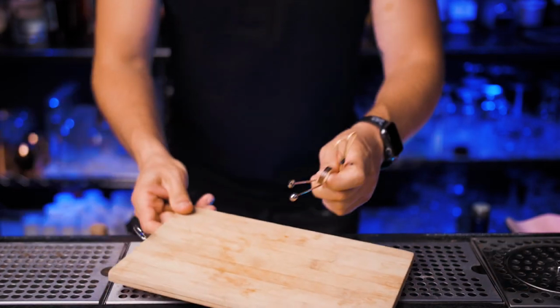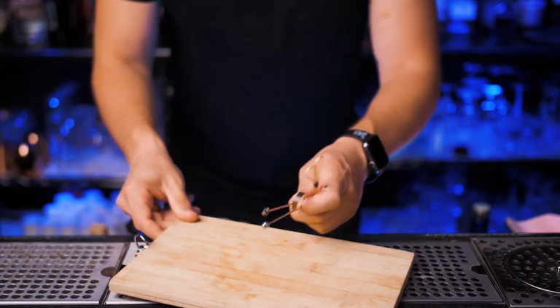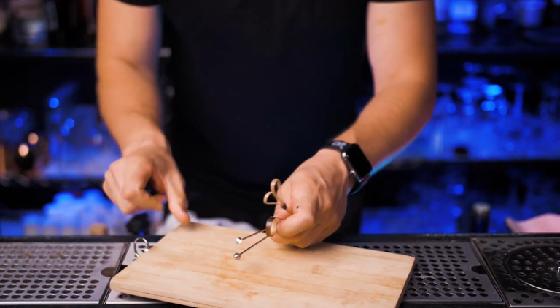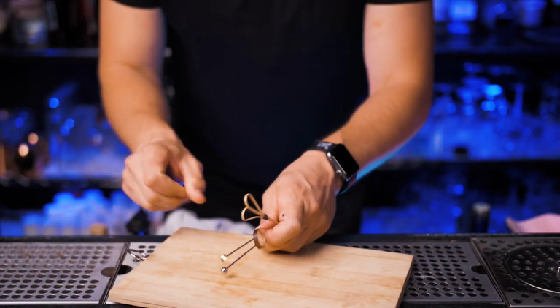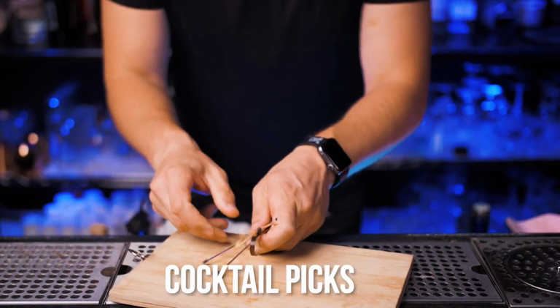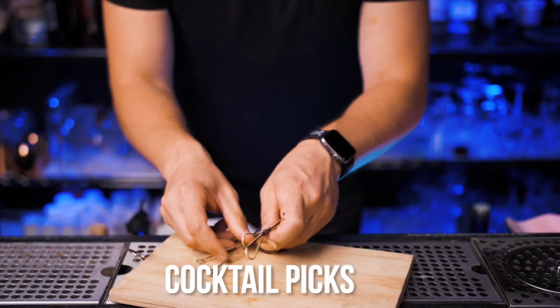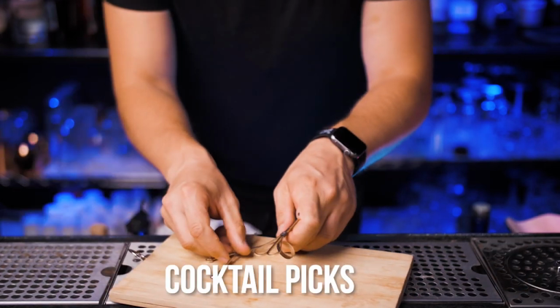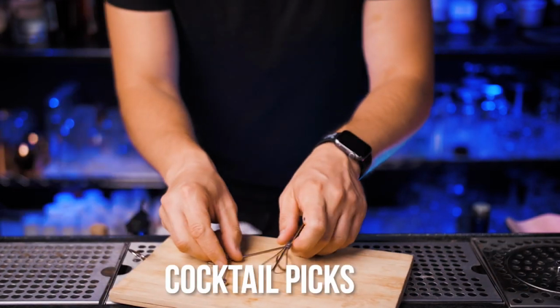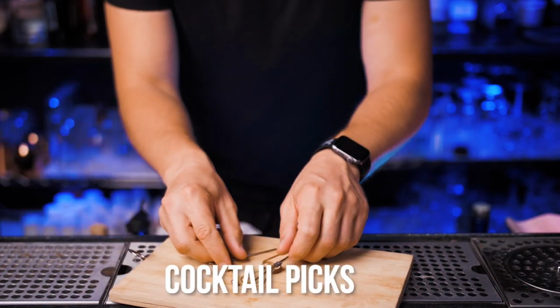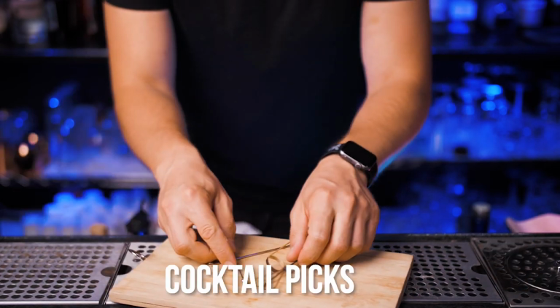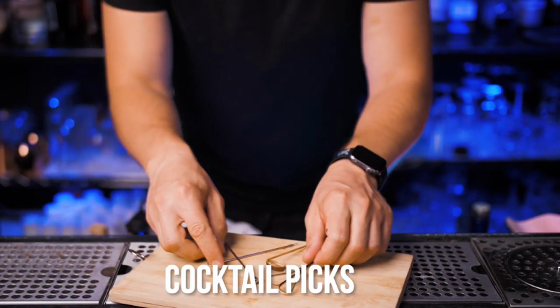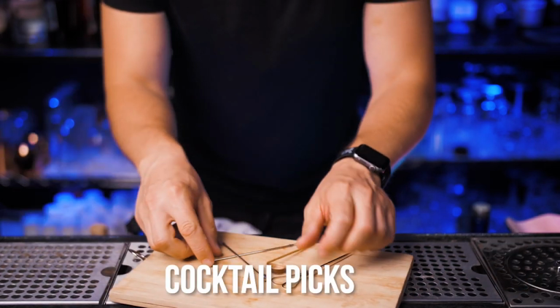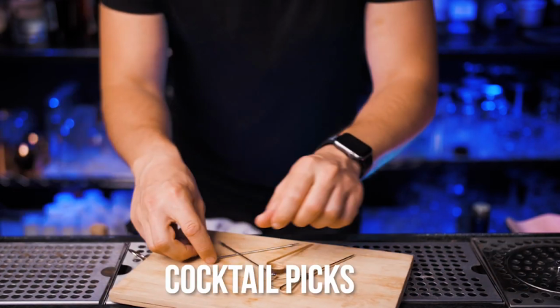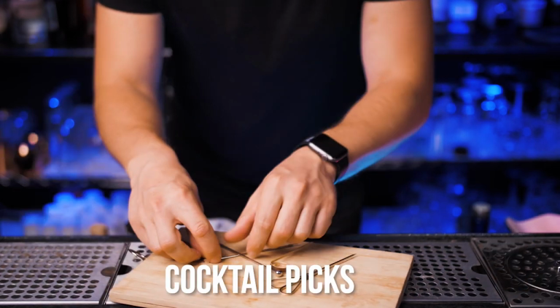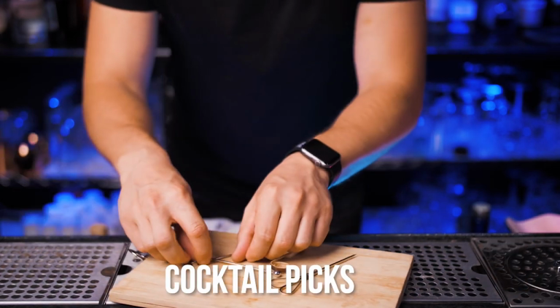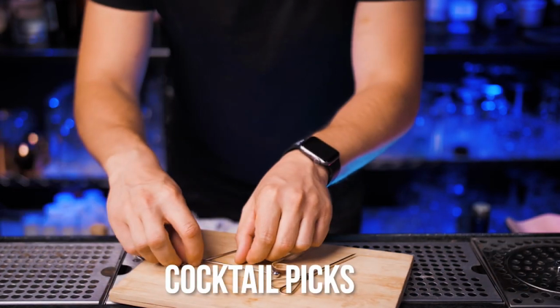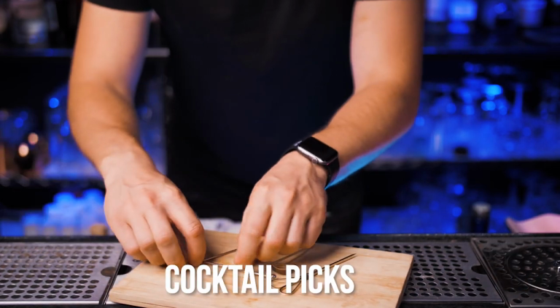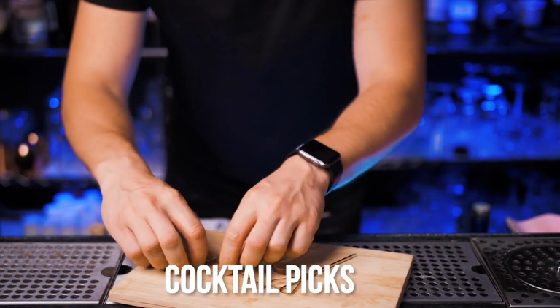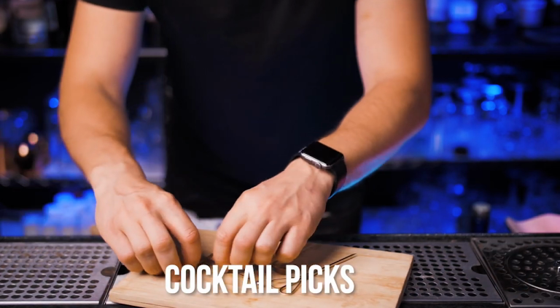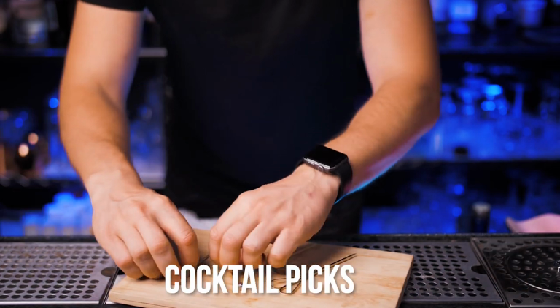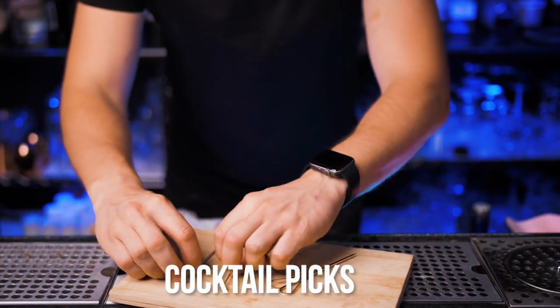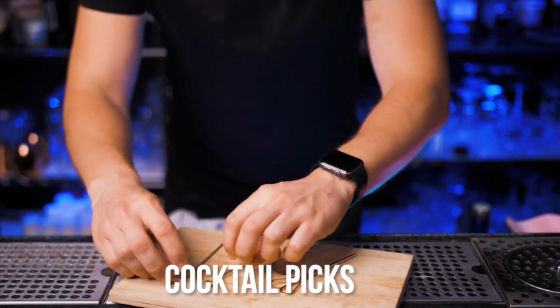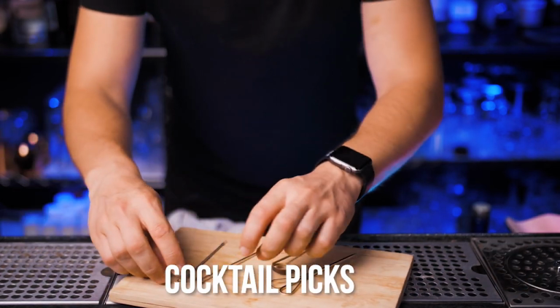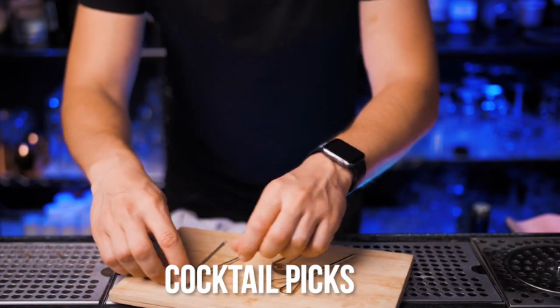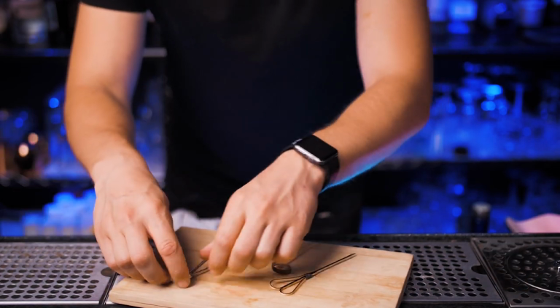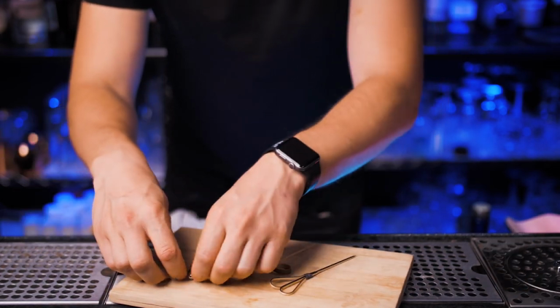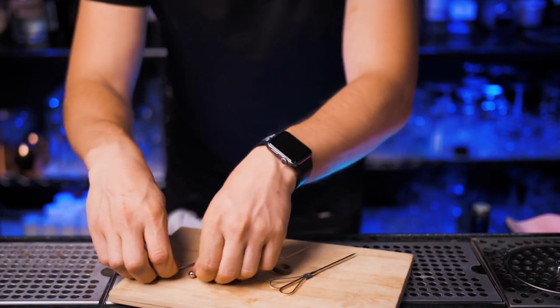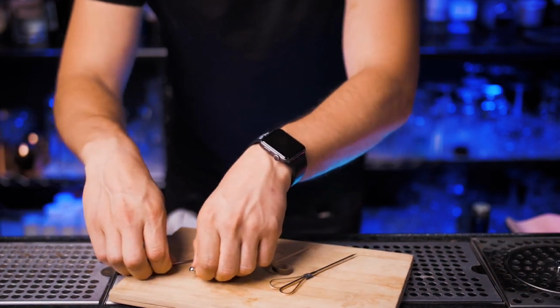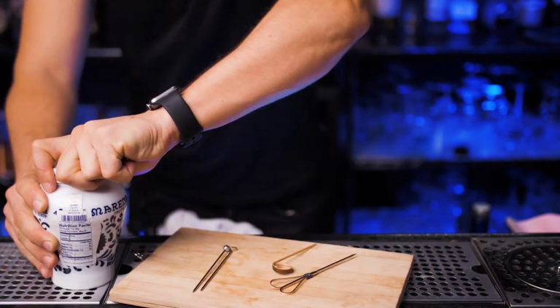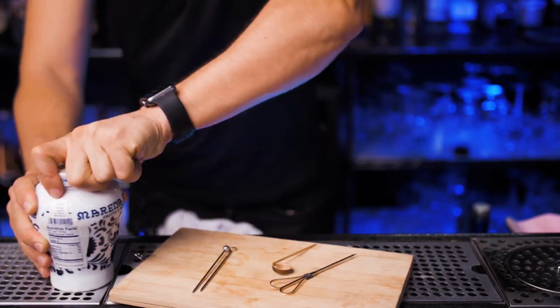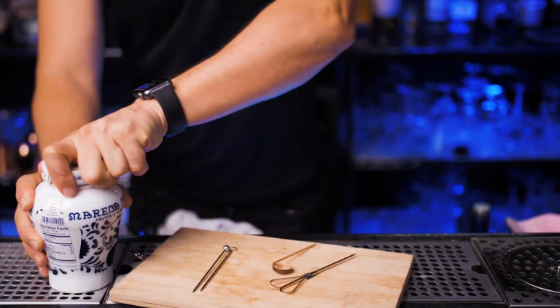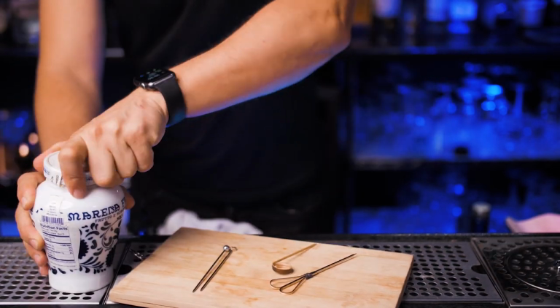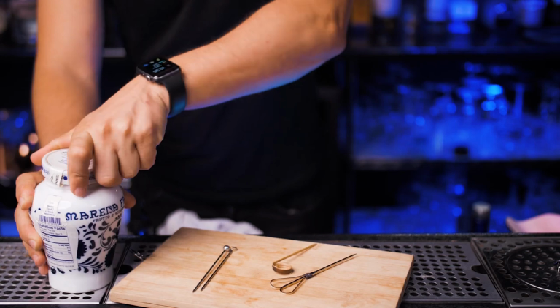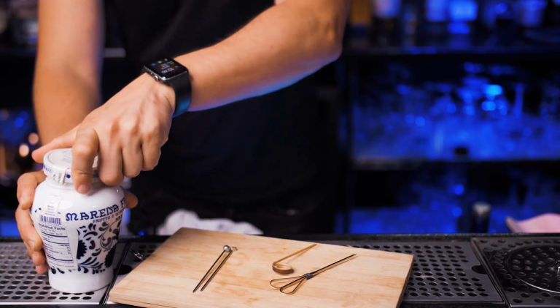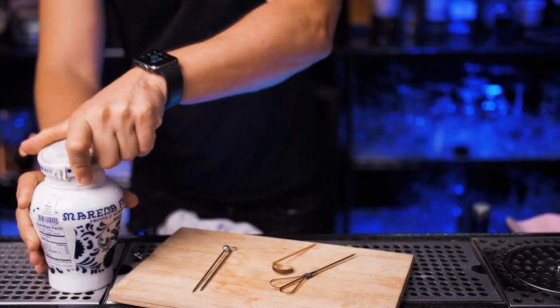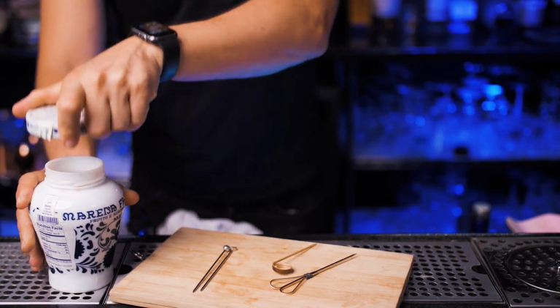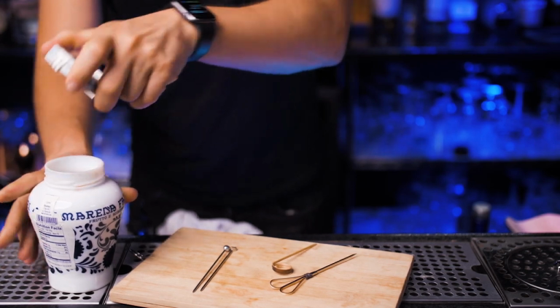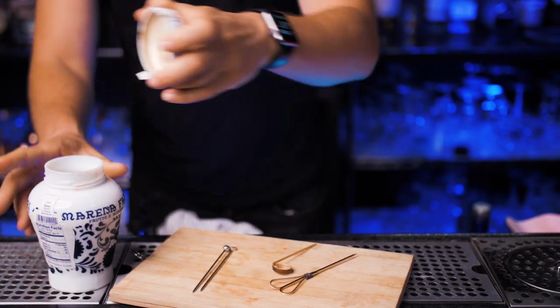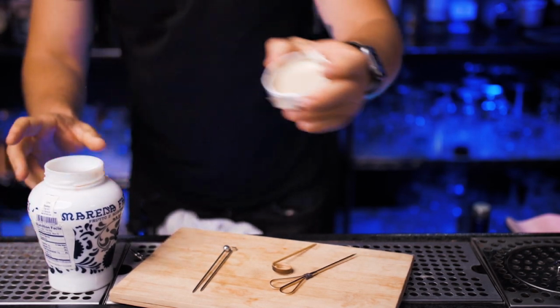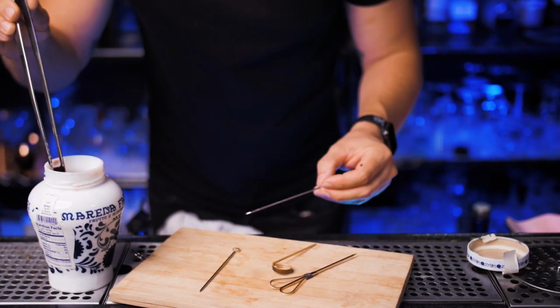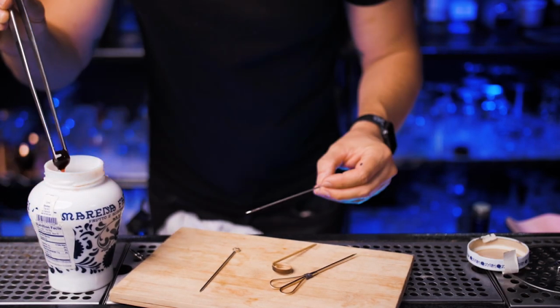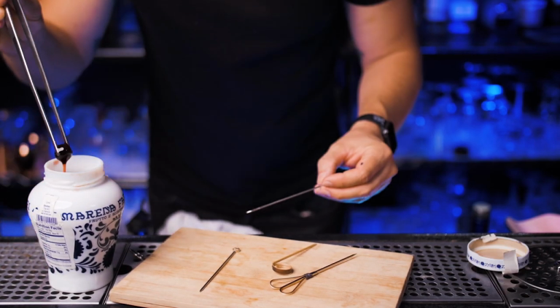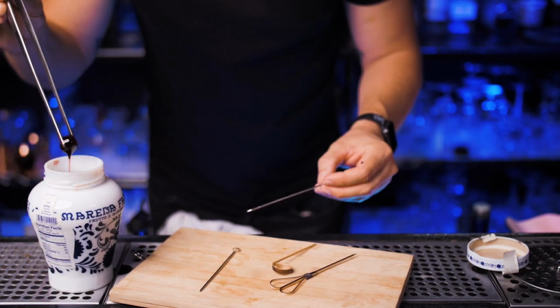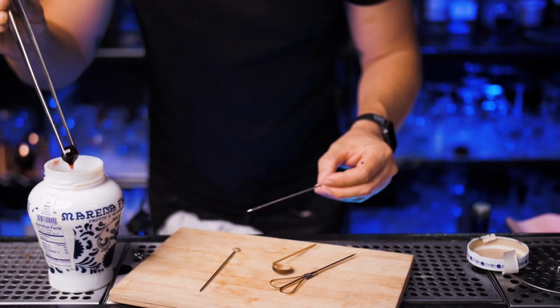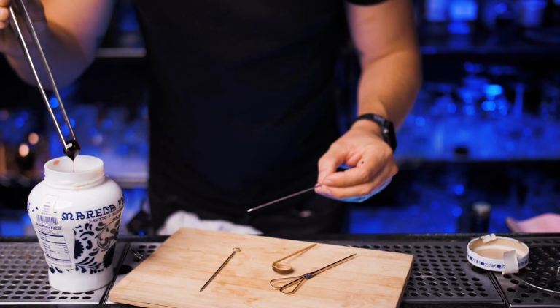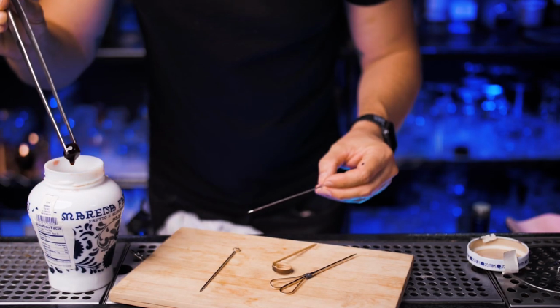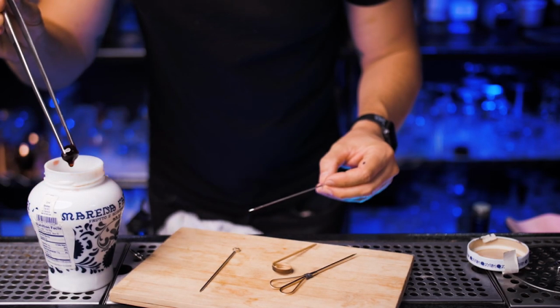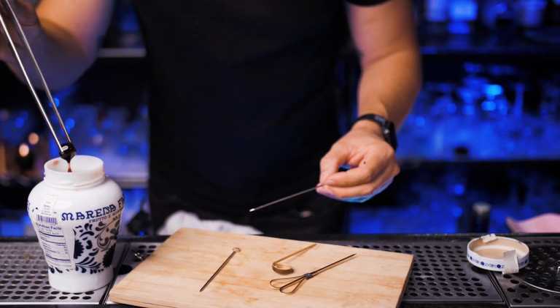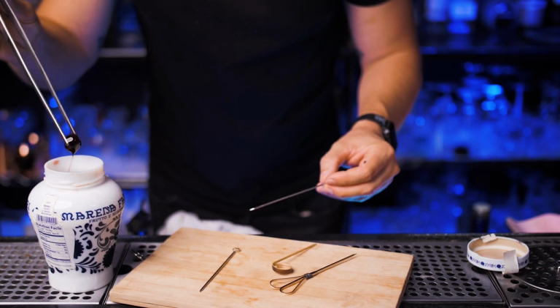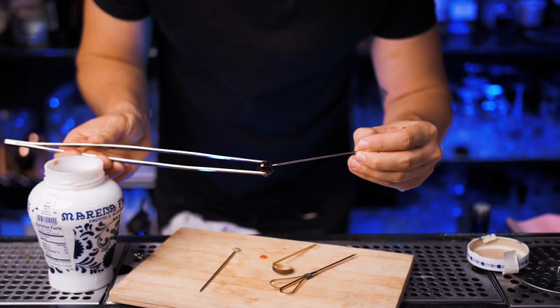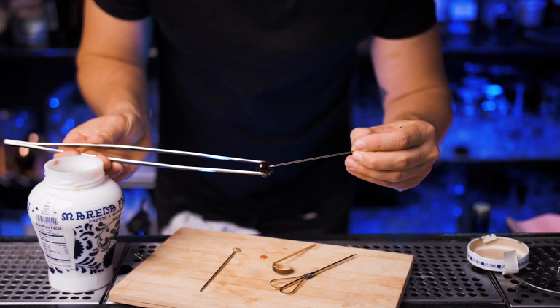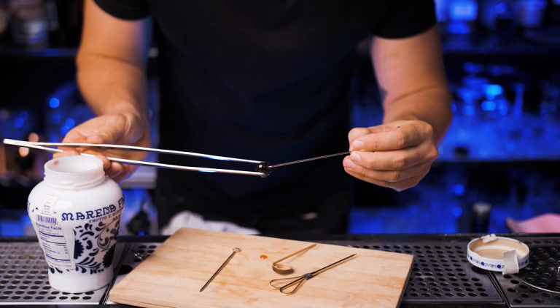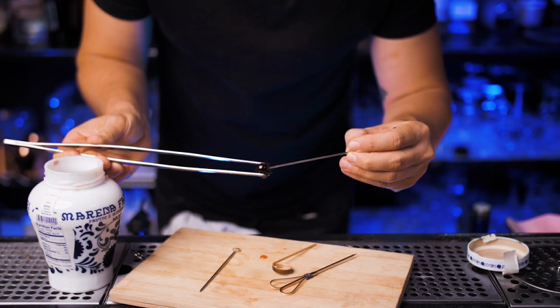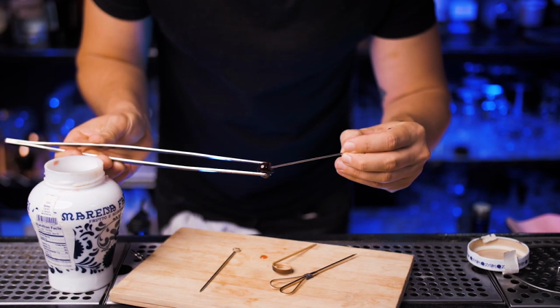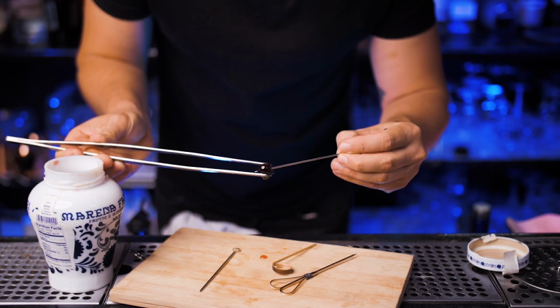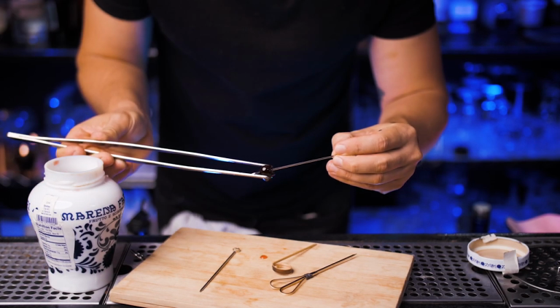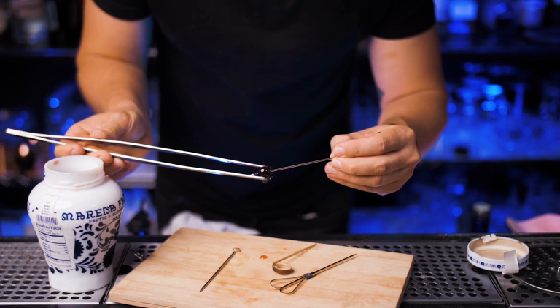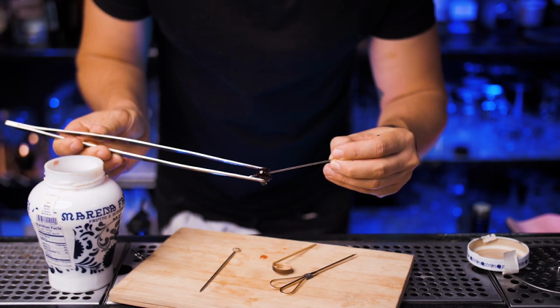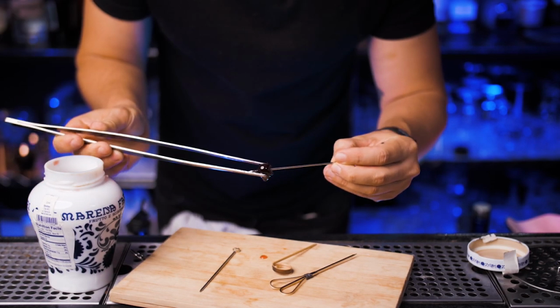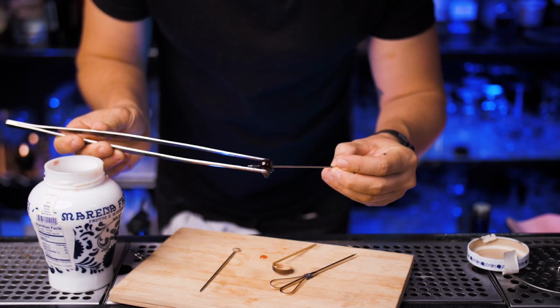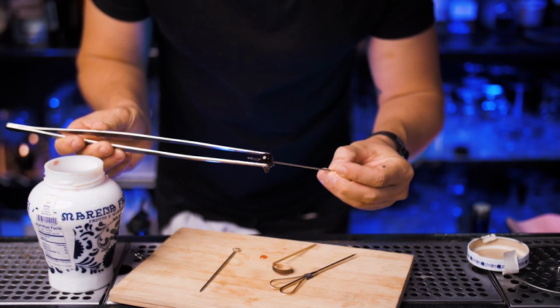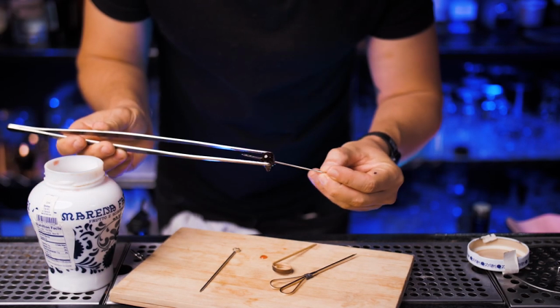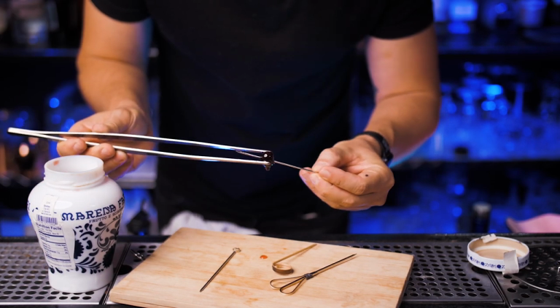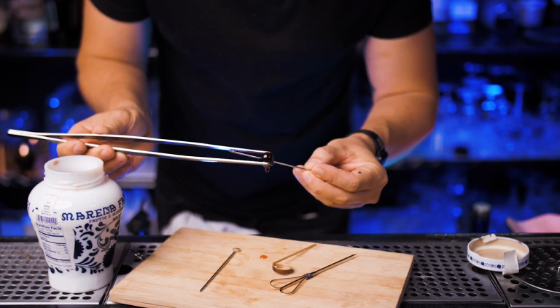This type of stick I would recommend for your garnishes — metal ones, because they look really great in cocktails.